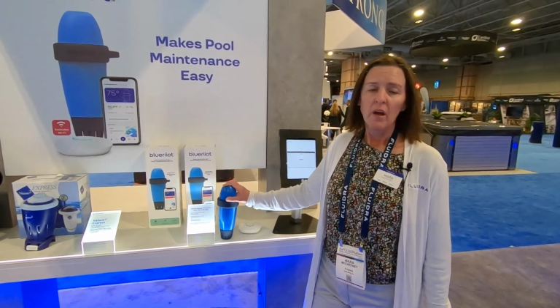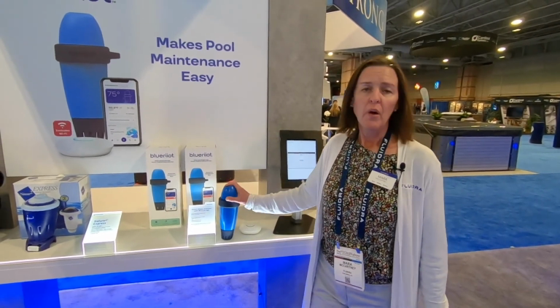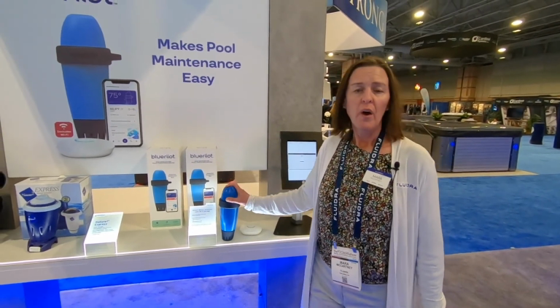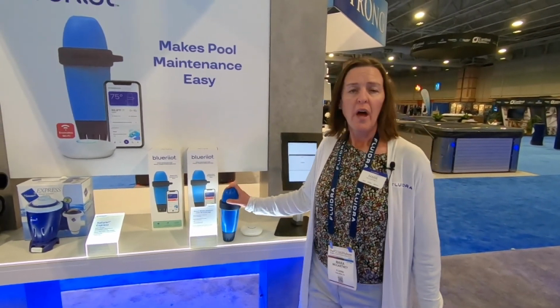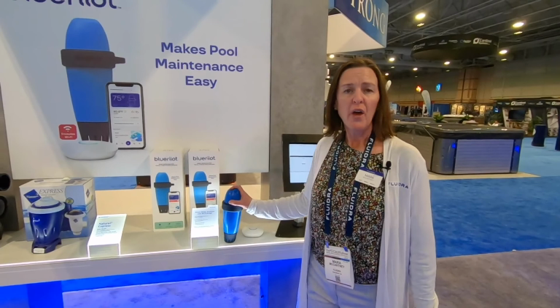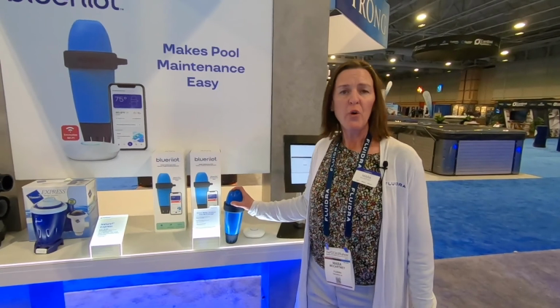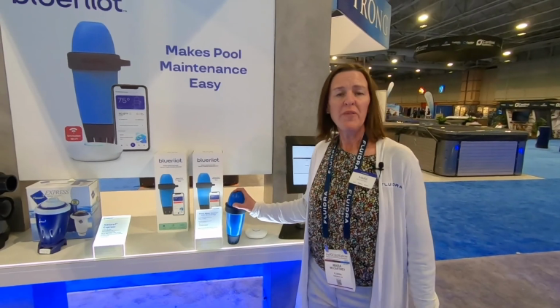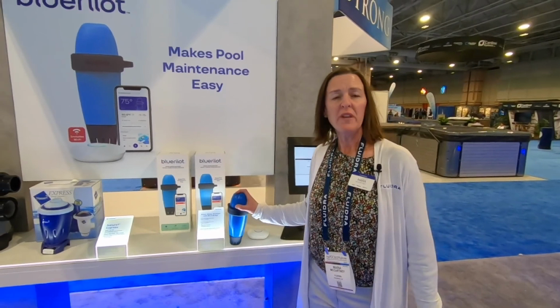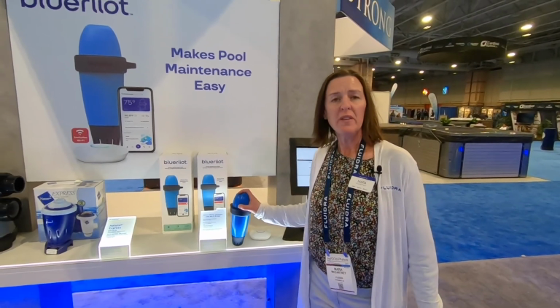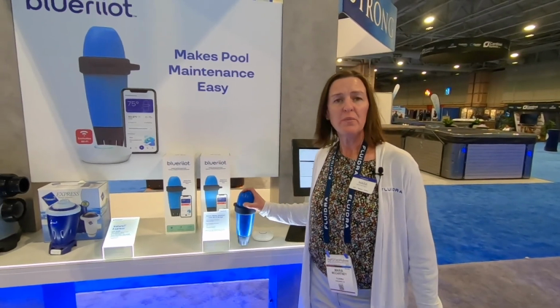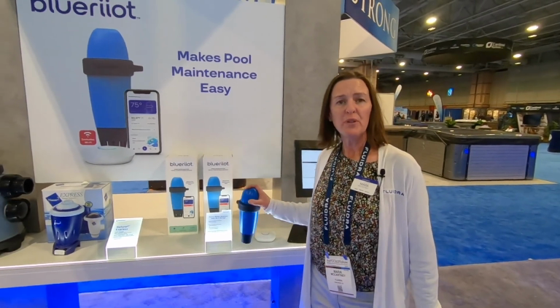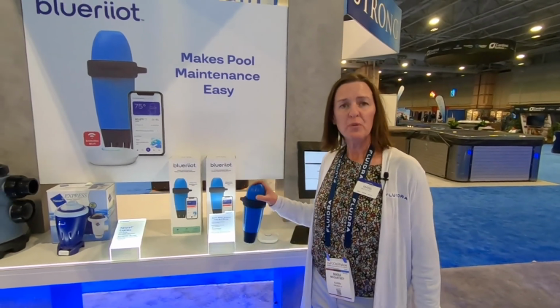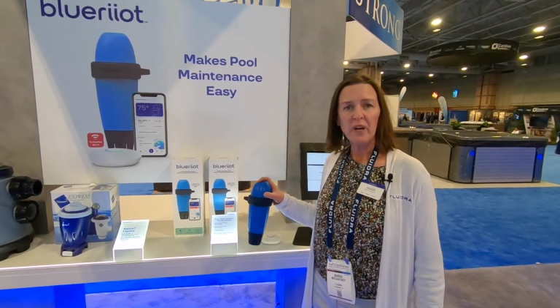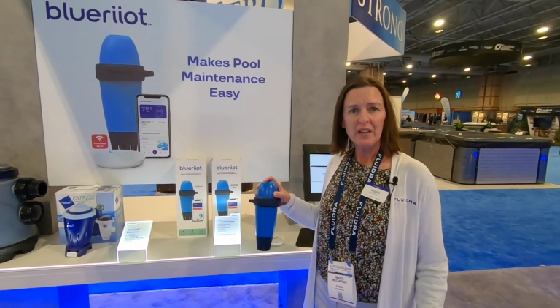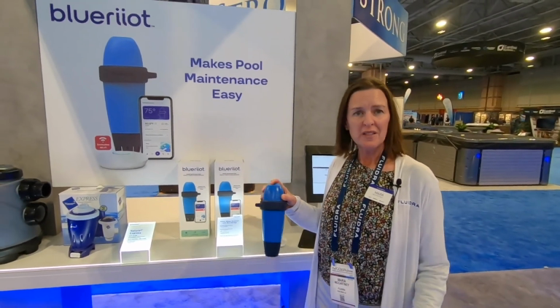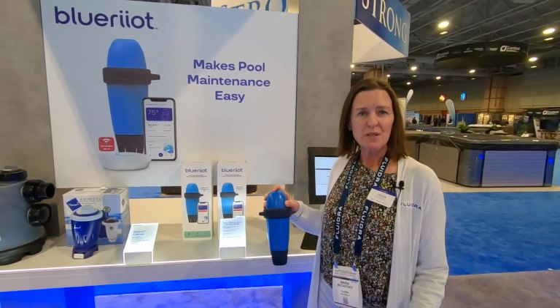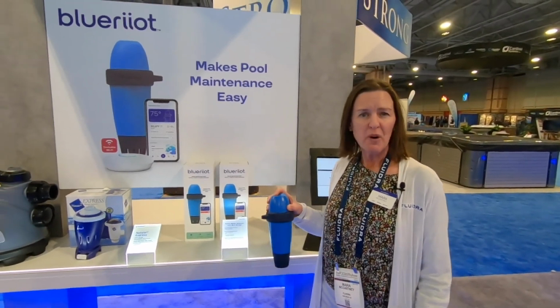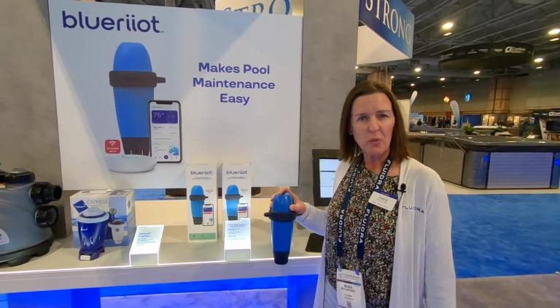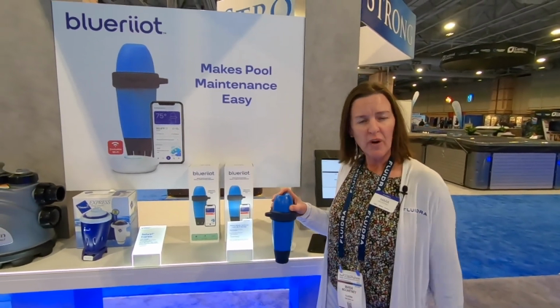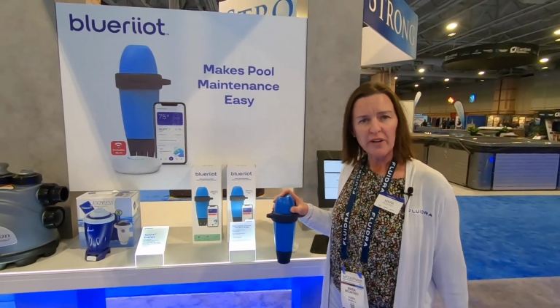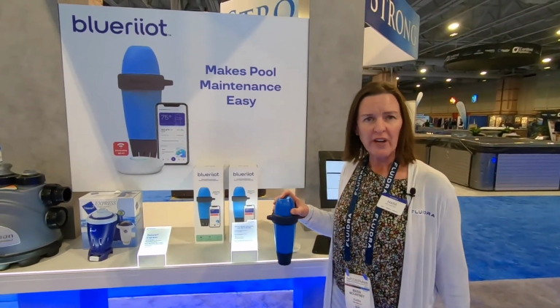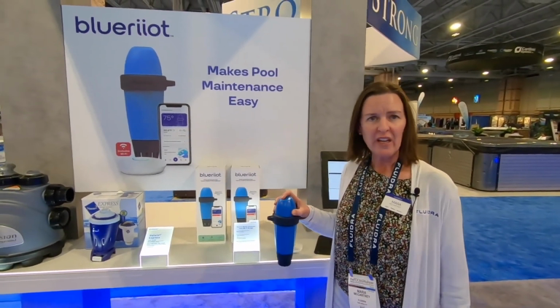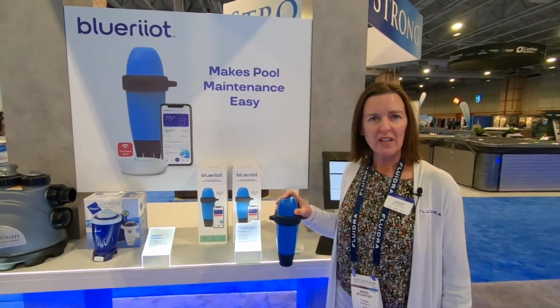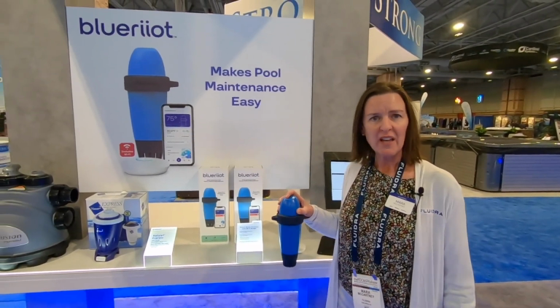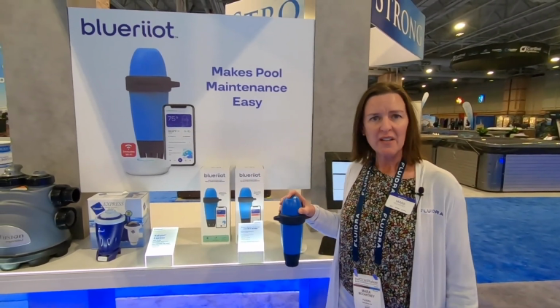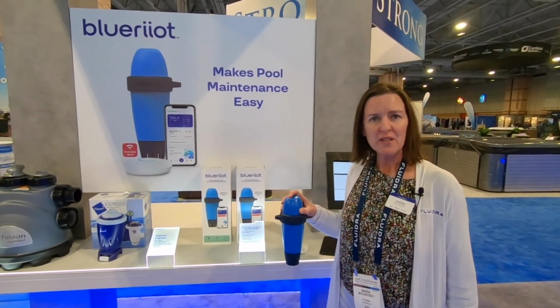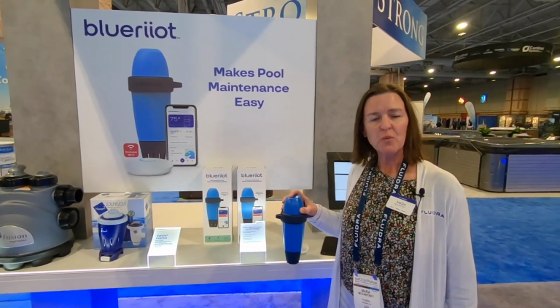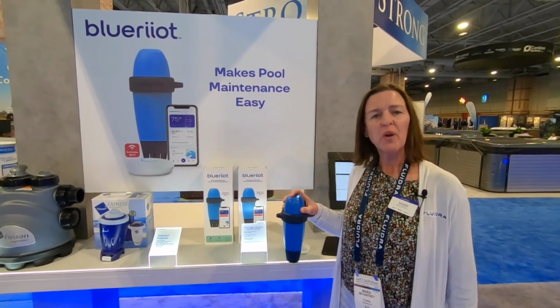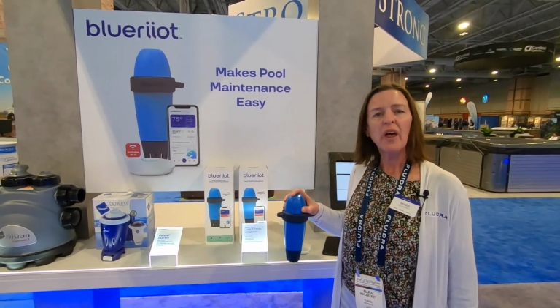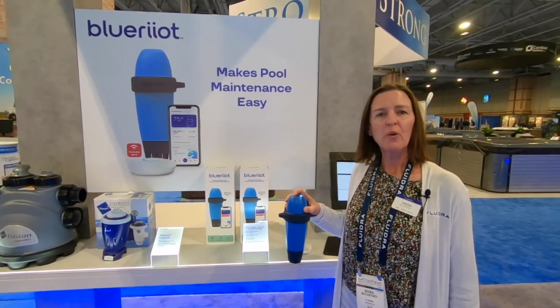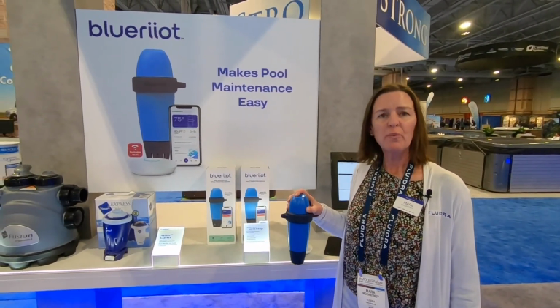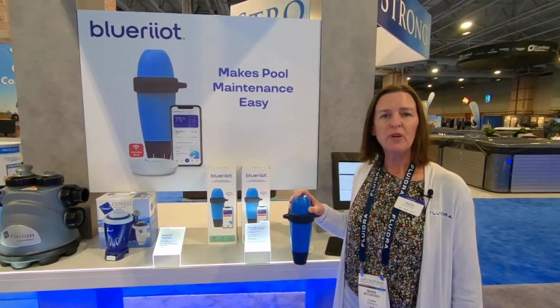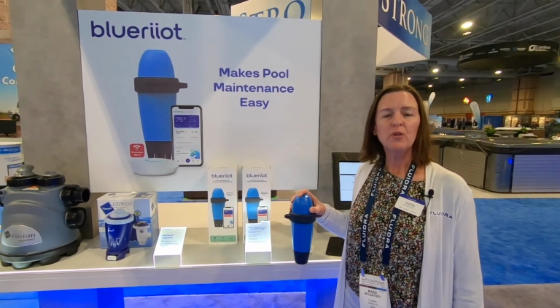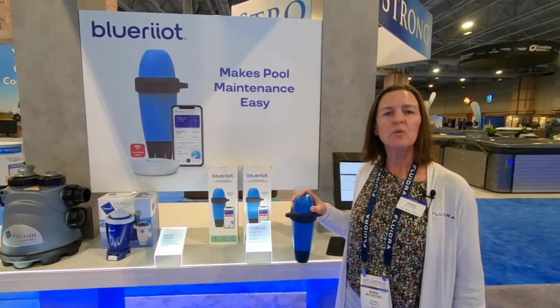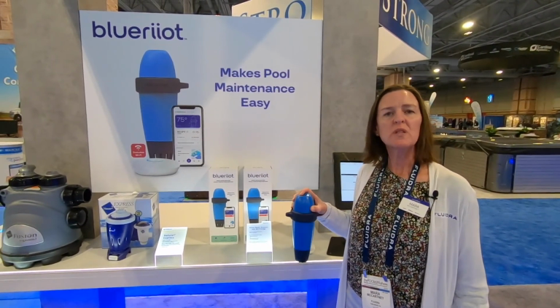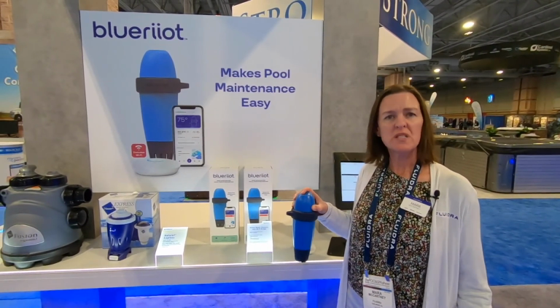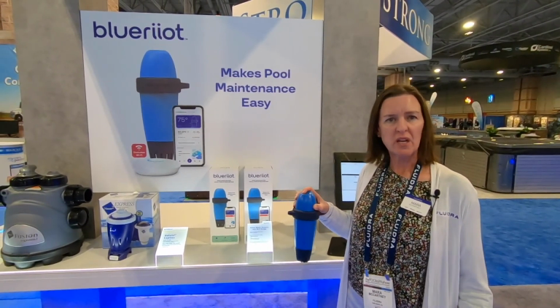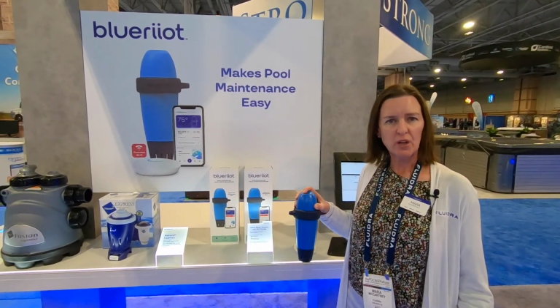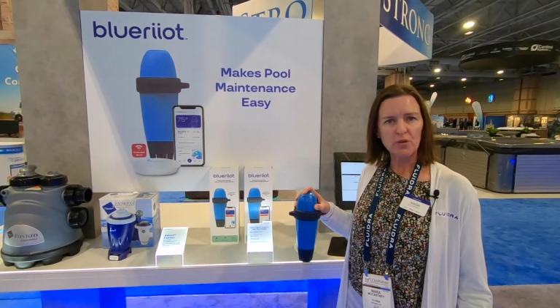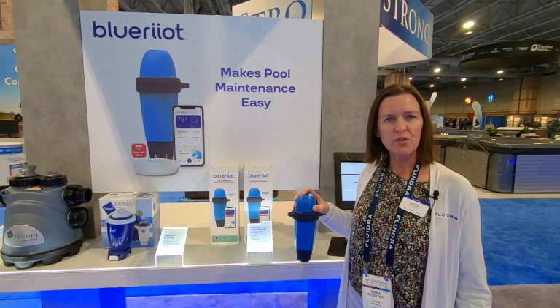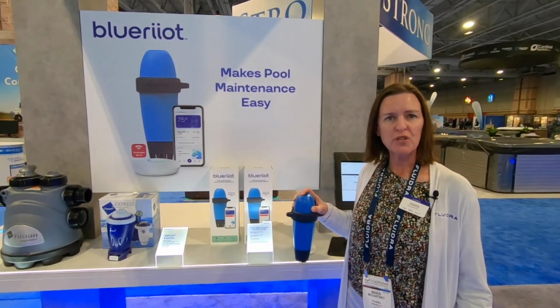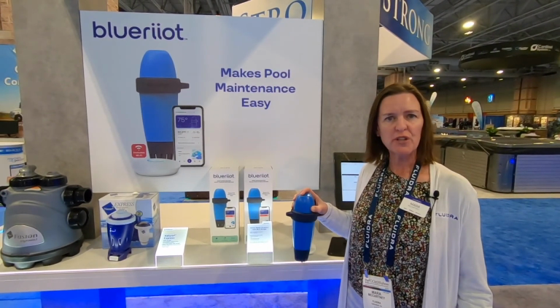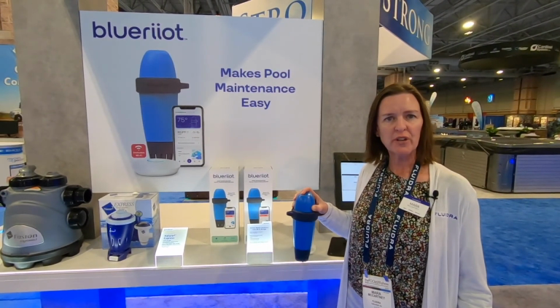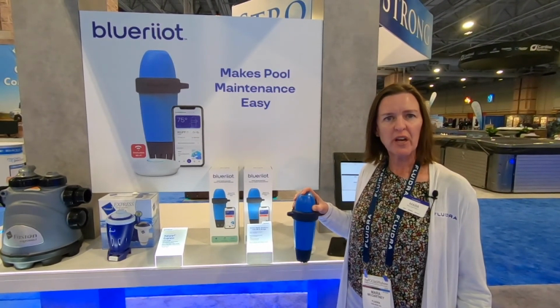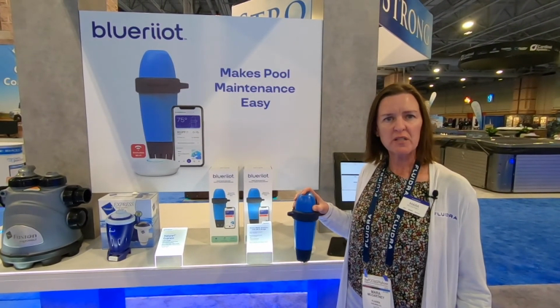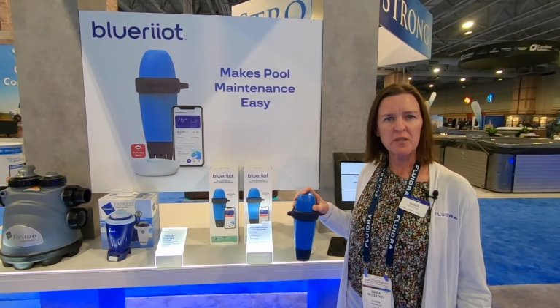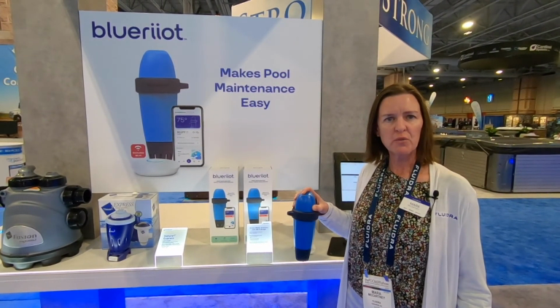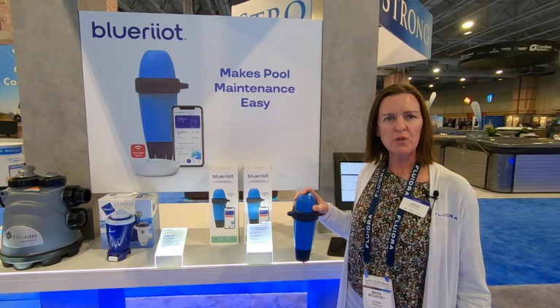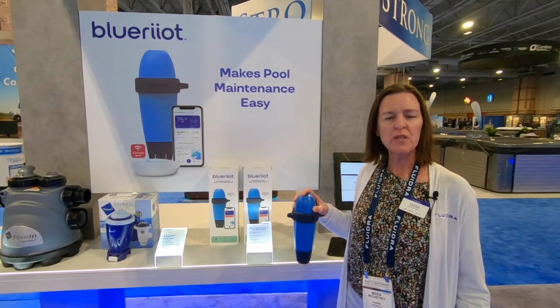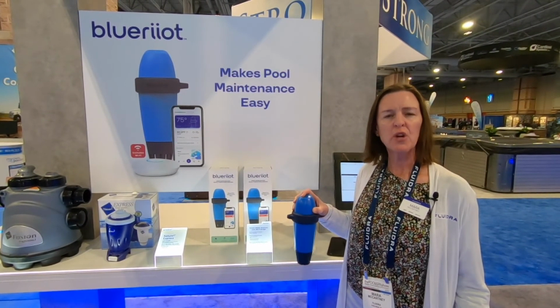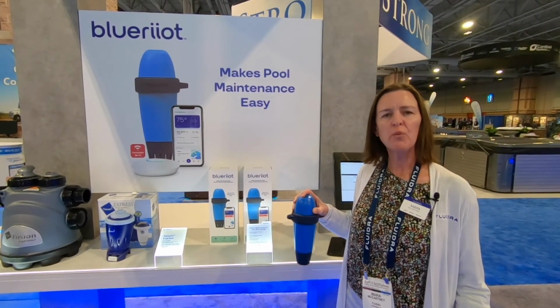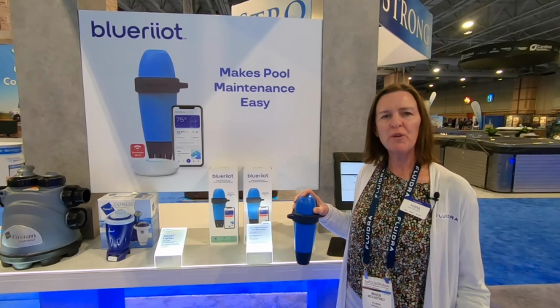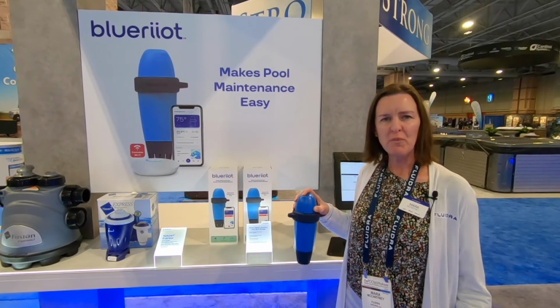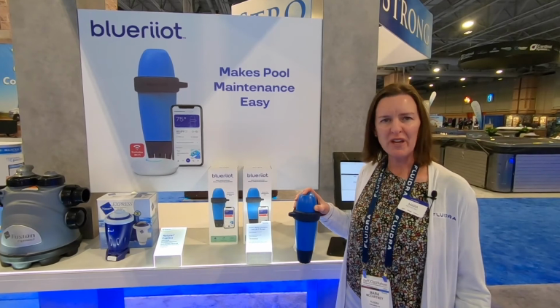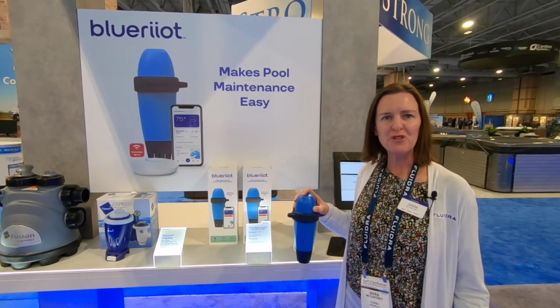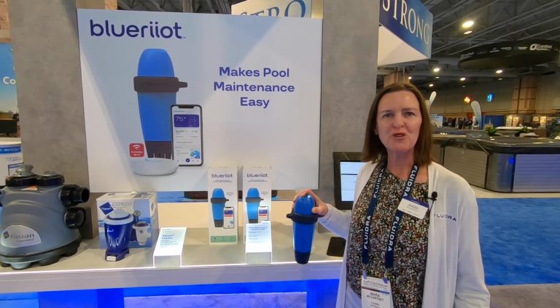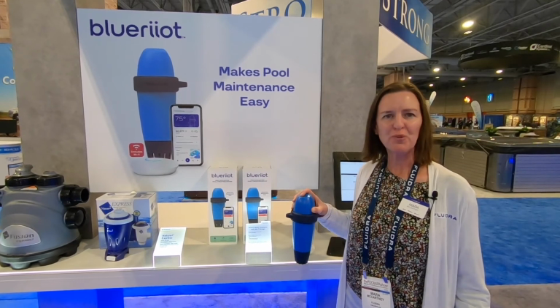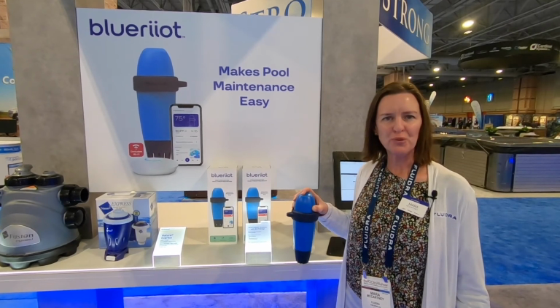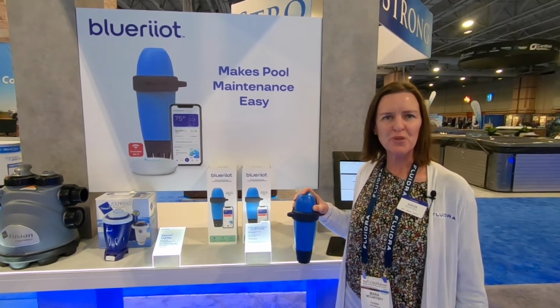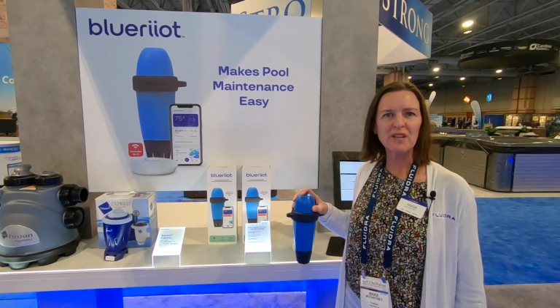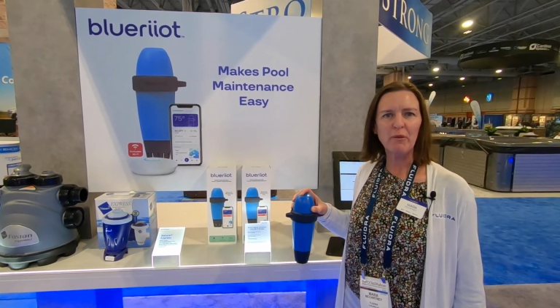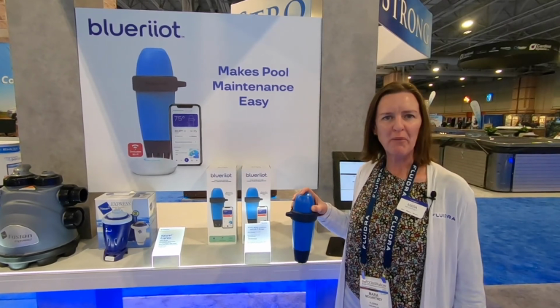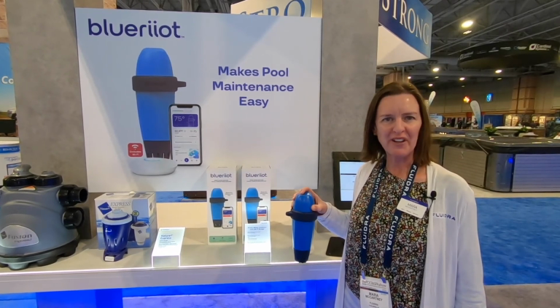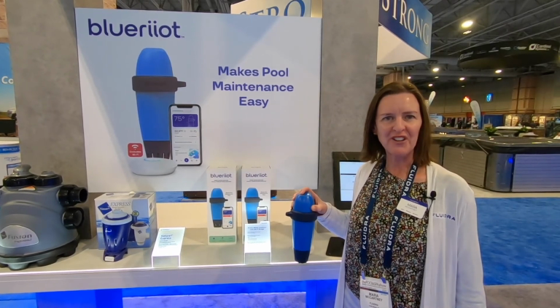Thanks for listening today. I hope that the Blue Riot Smart Water Analyzer will help you stay closer to your customers and help you manage your pools even better.